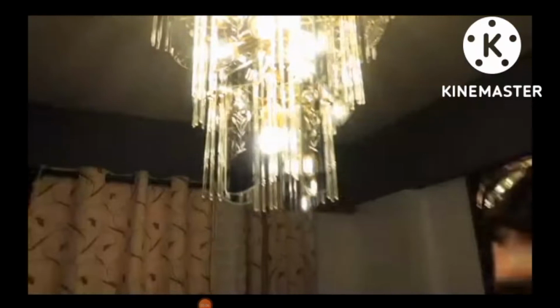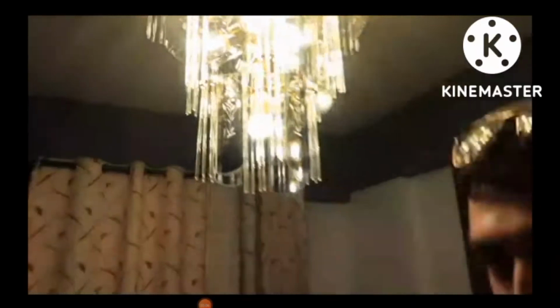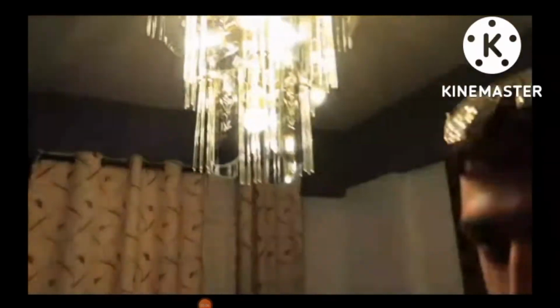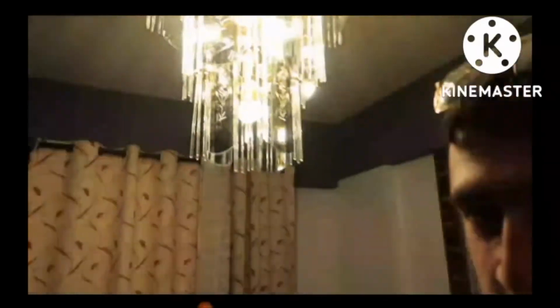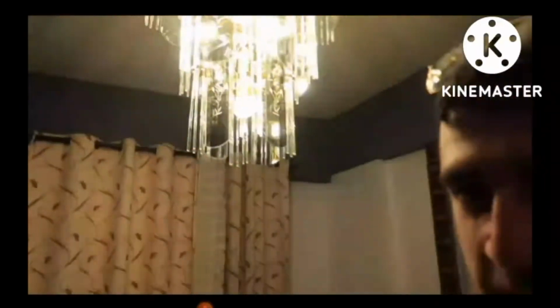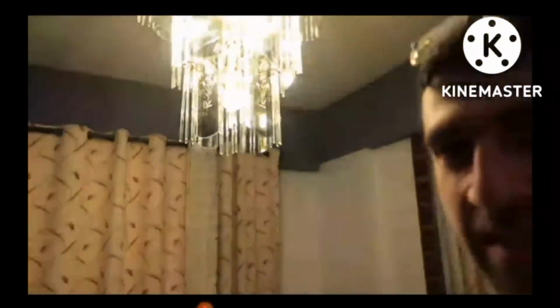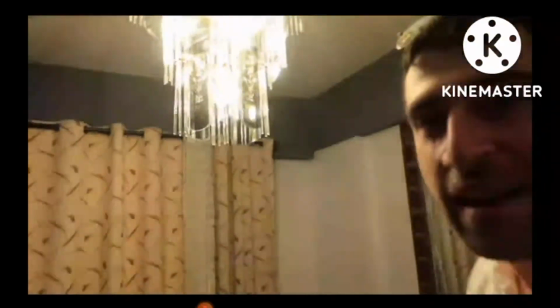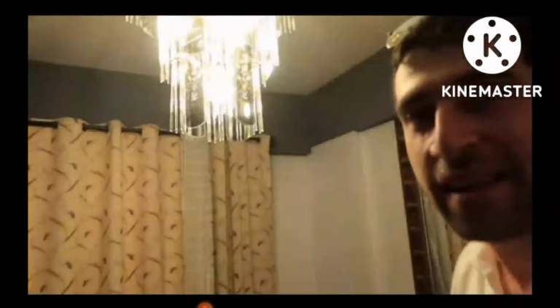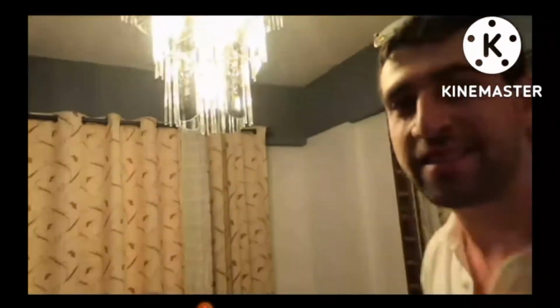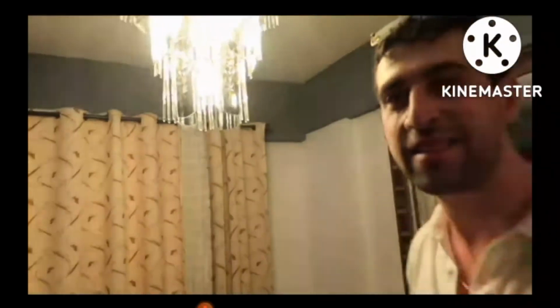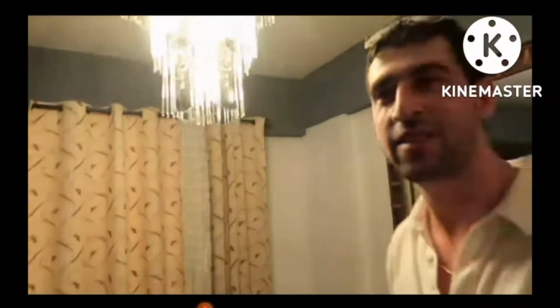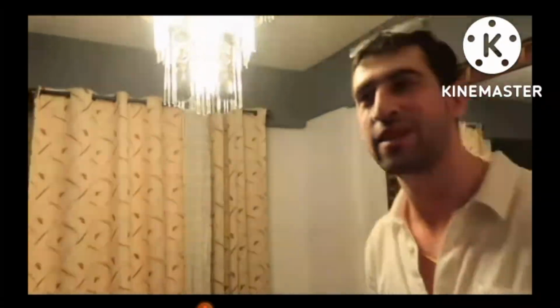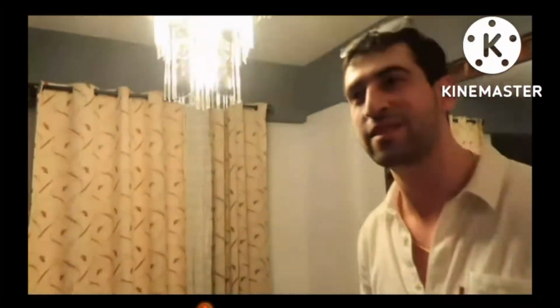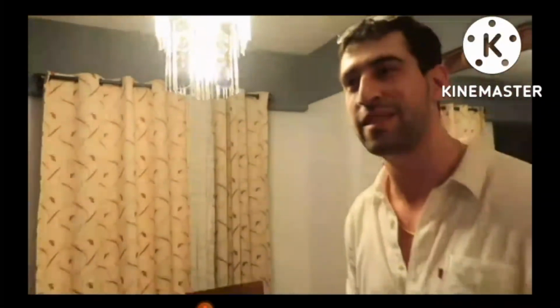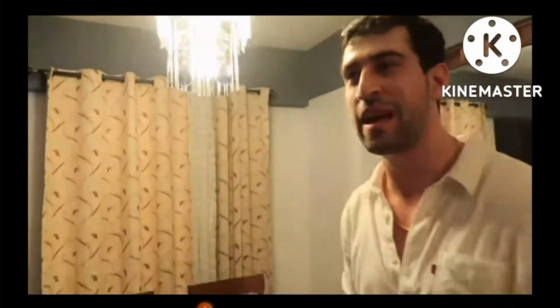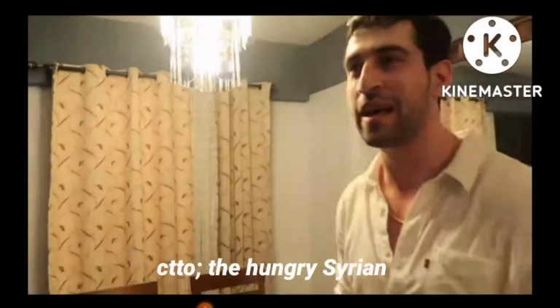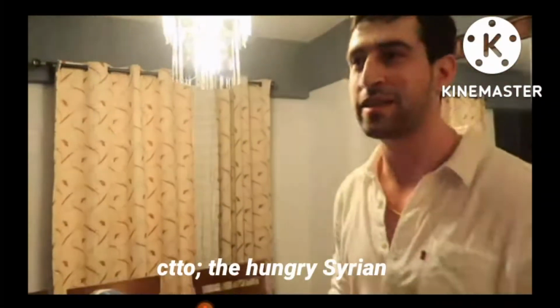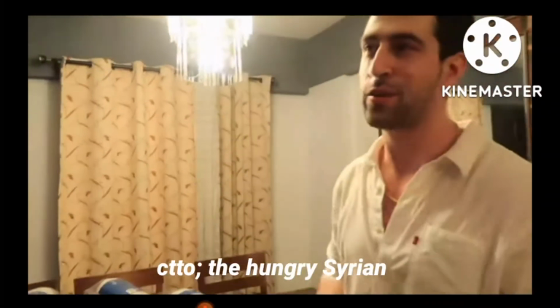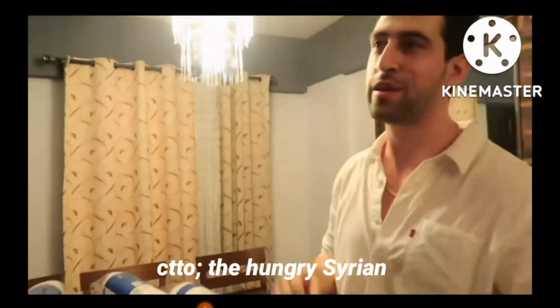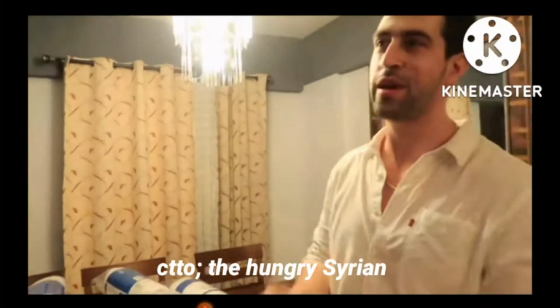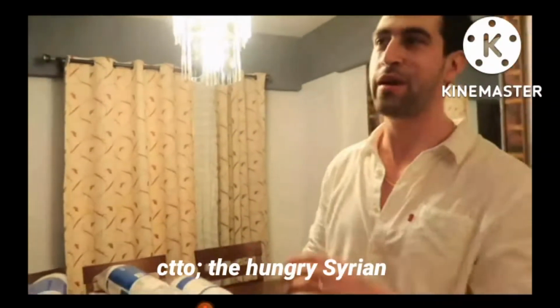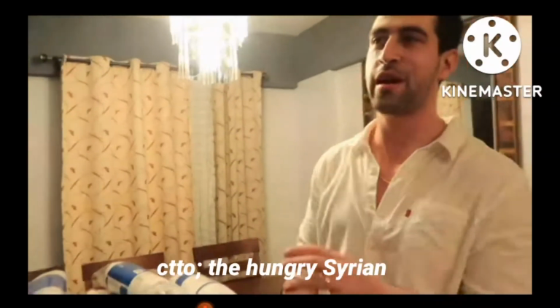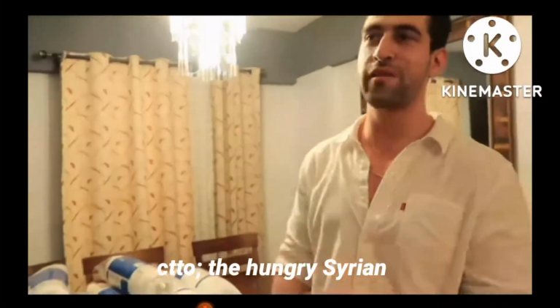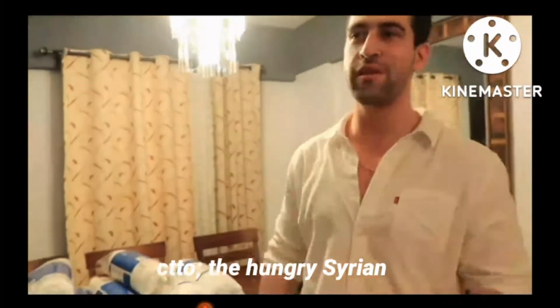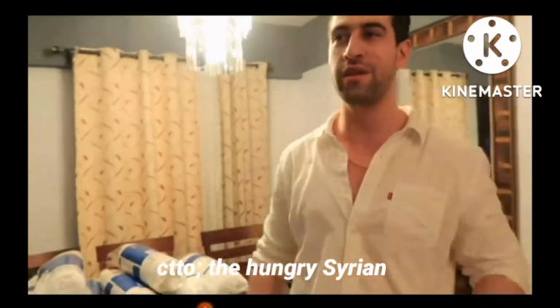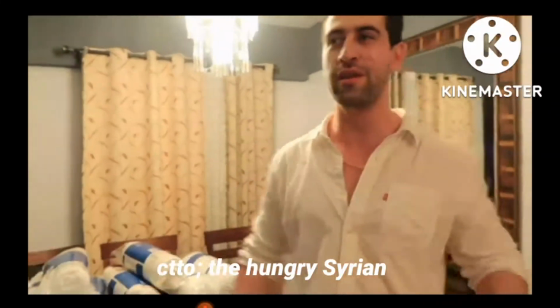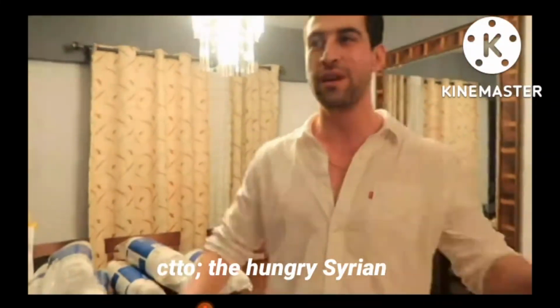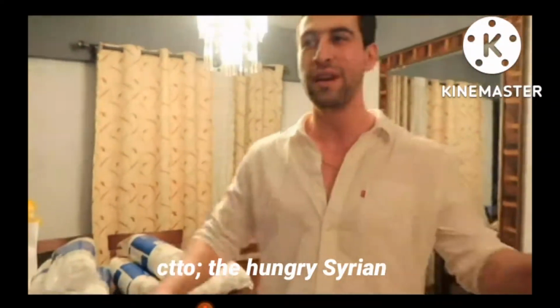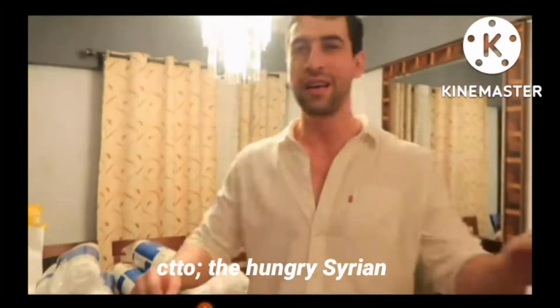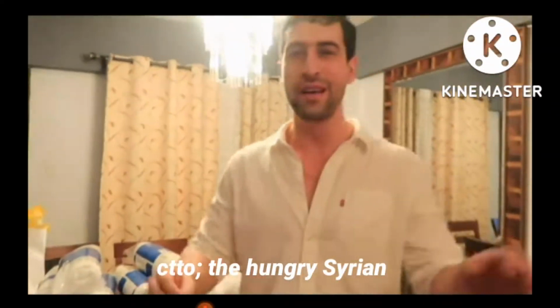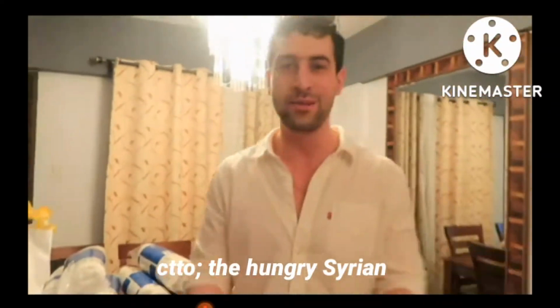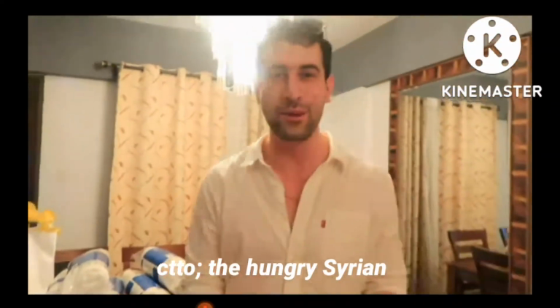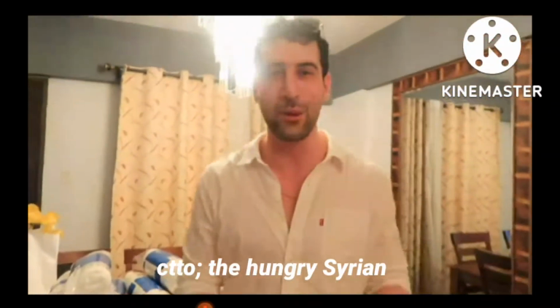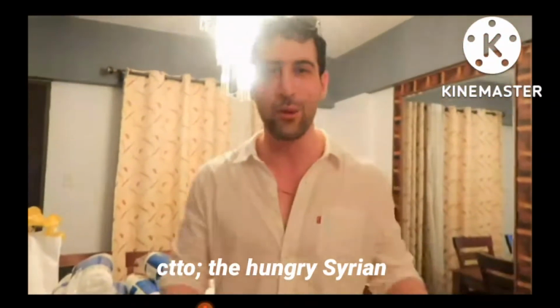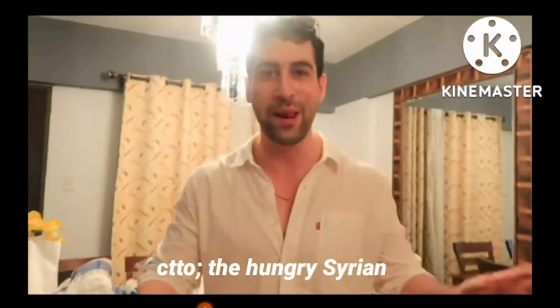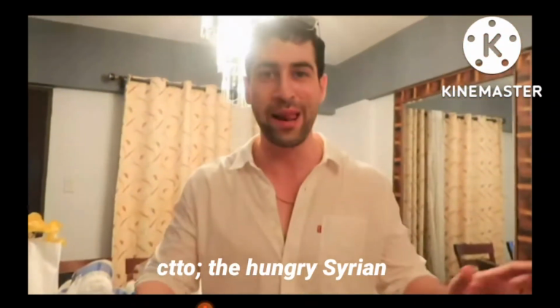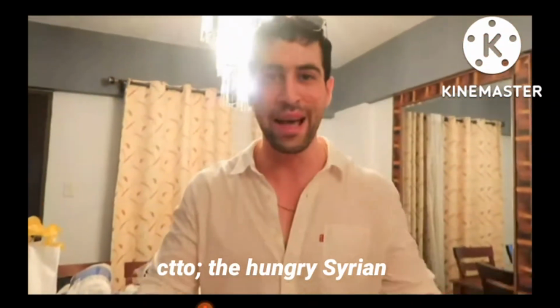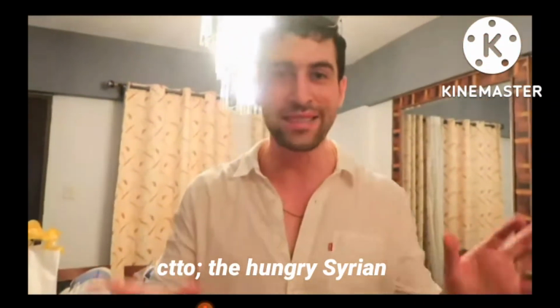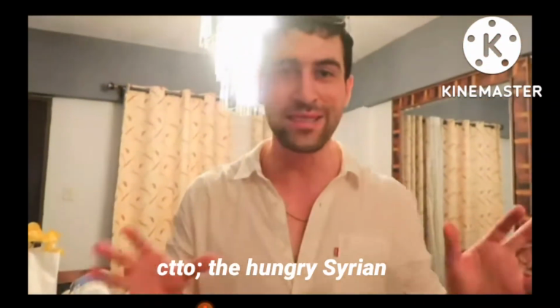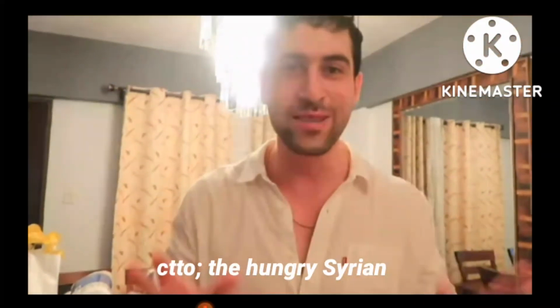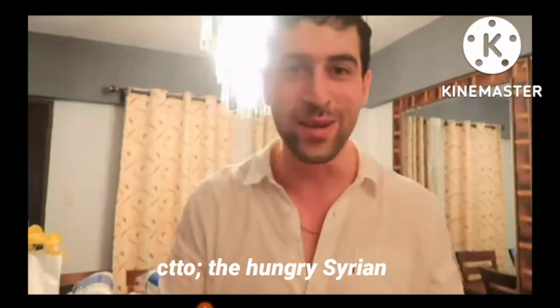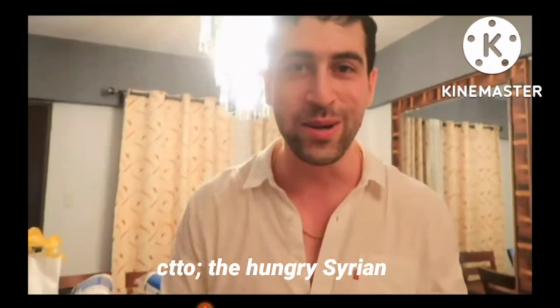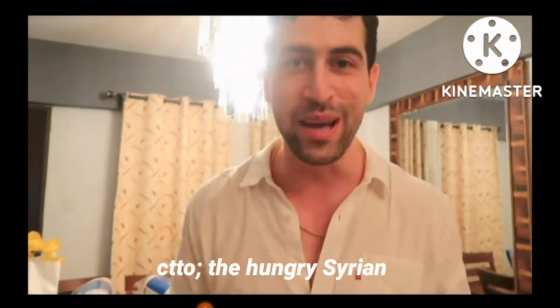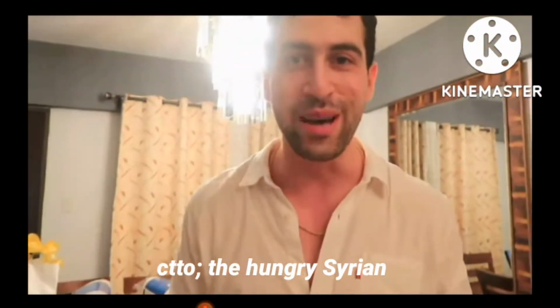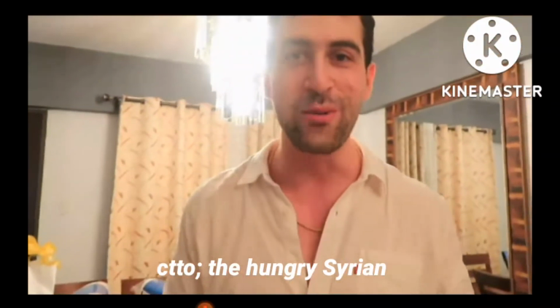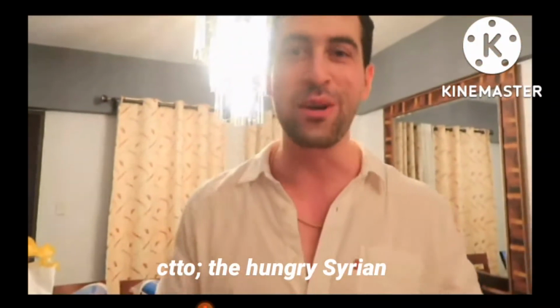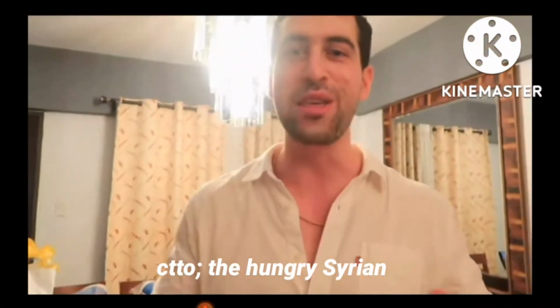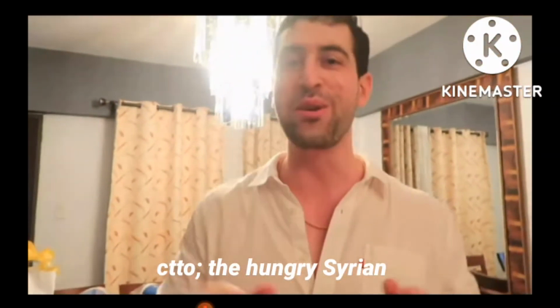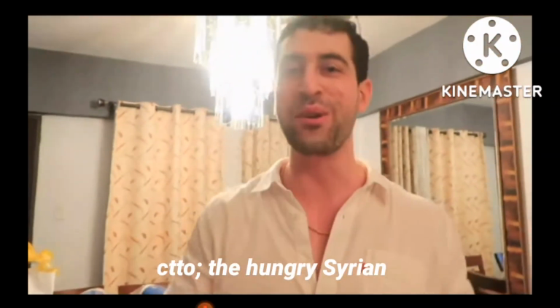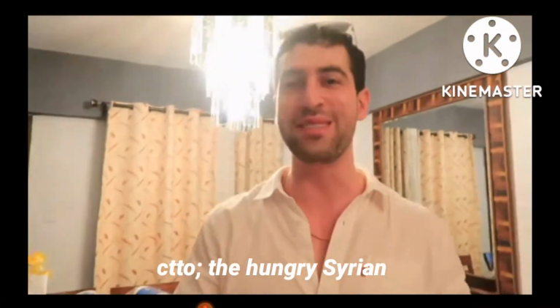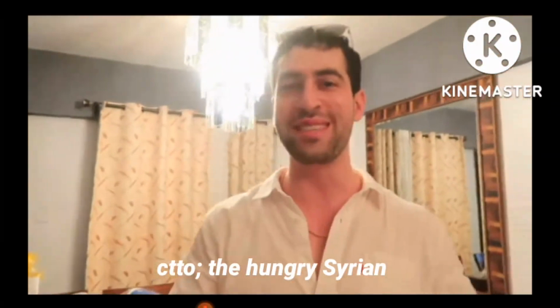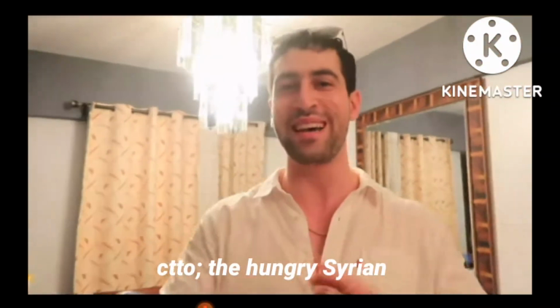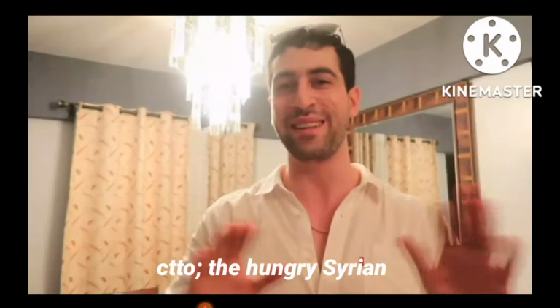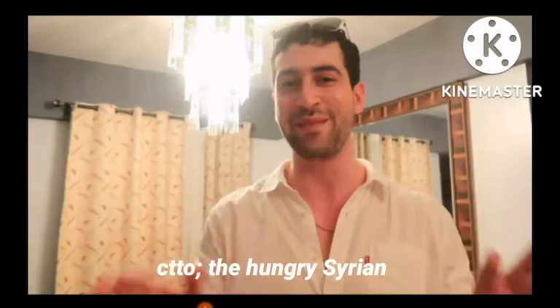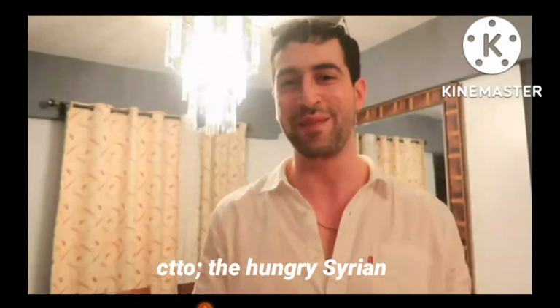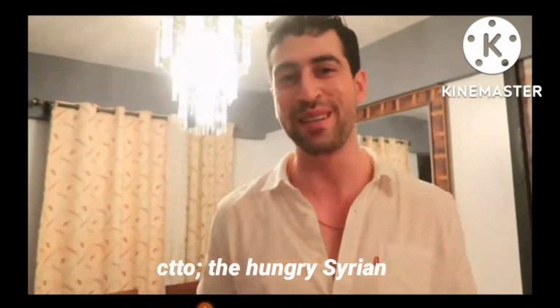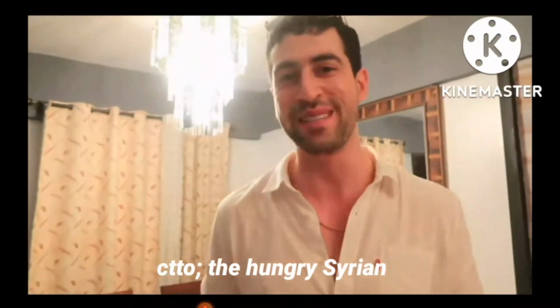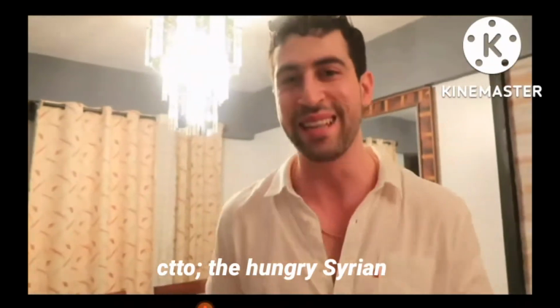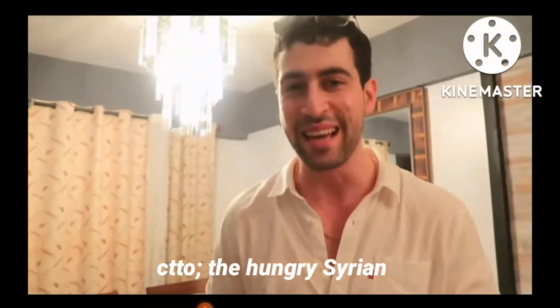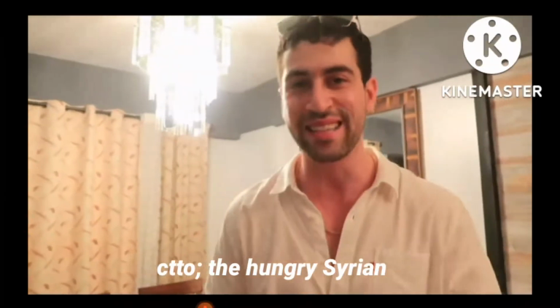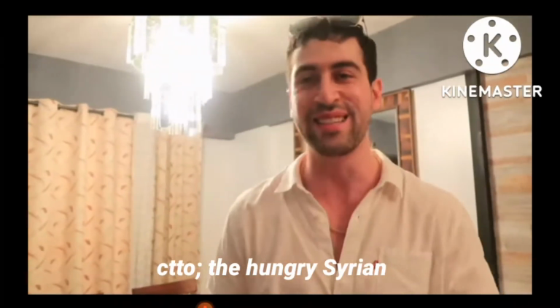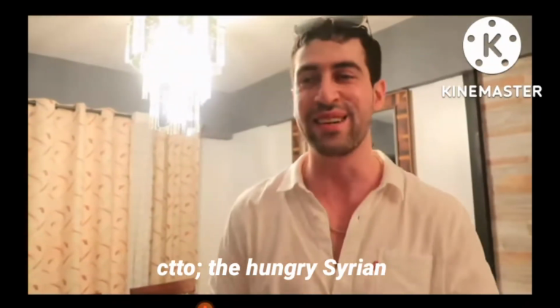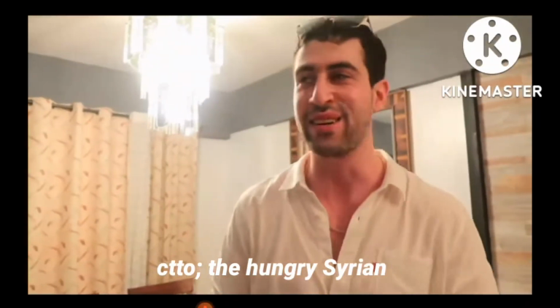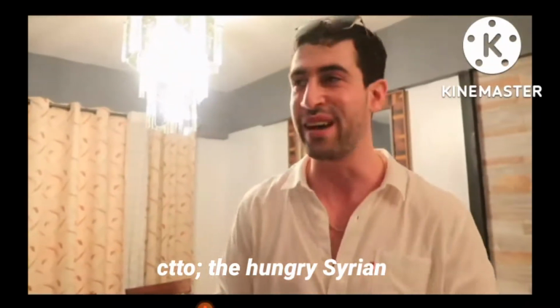I have a style, Syrian style. So when they arrive here, it's all like Syria. When they go inside, it feels like Syria.